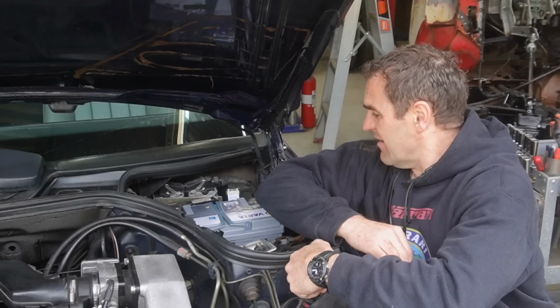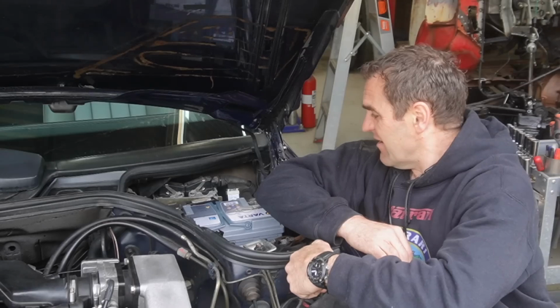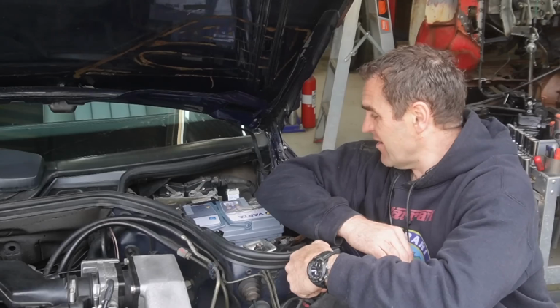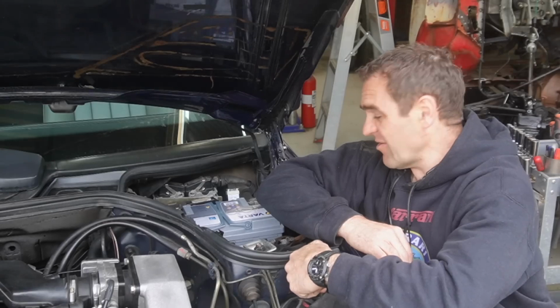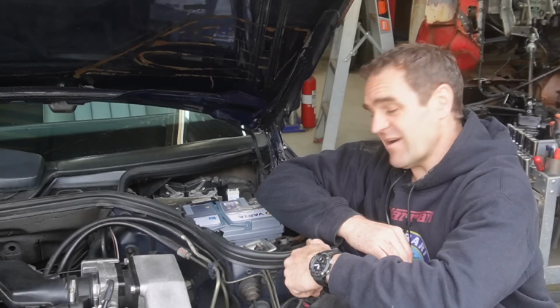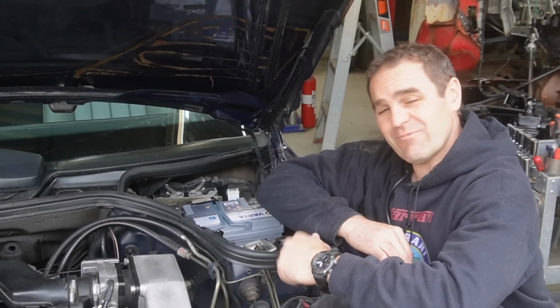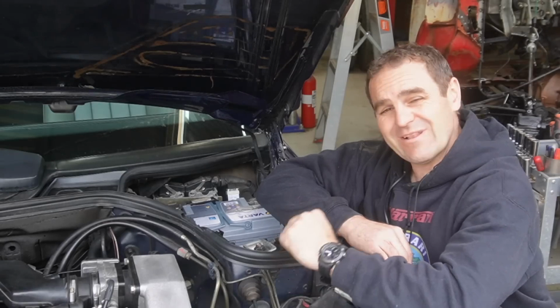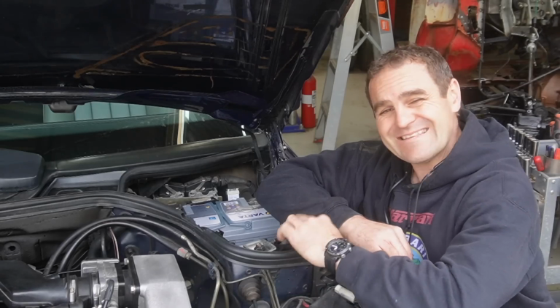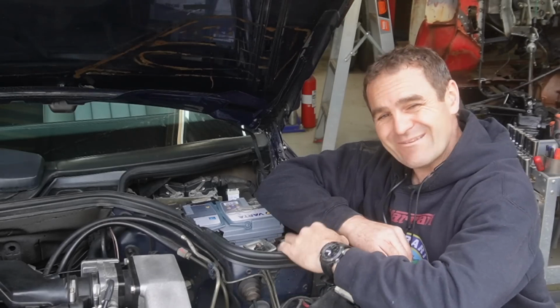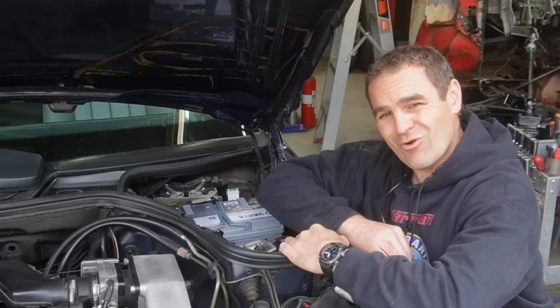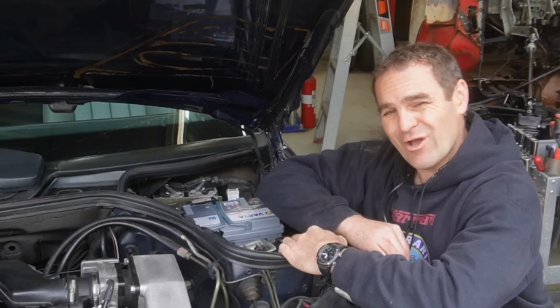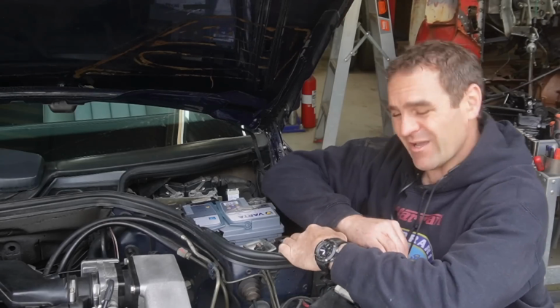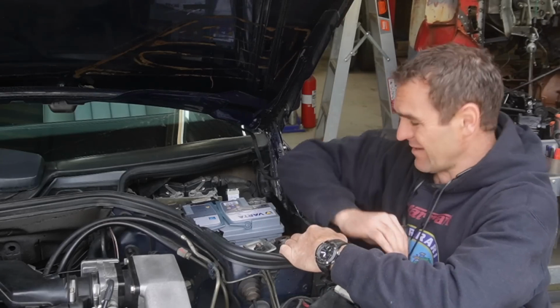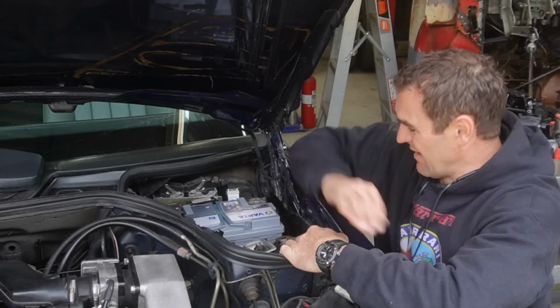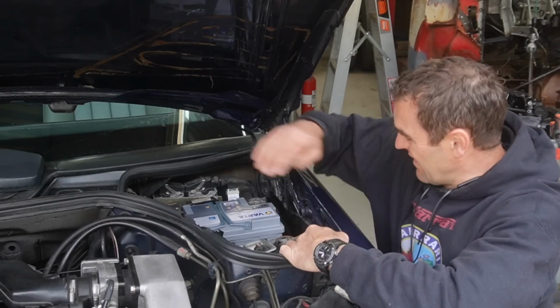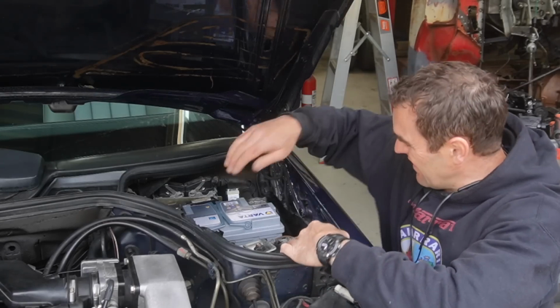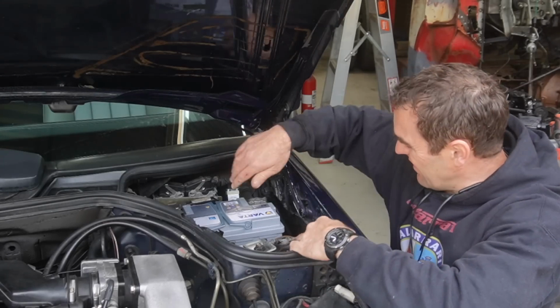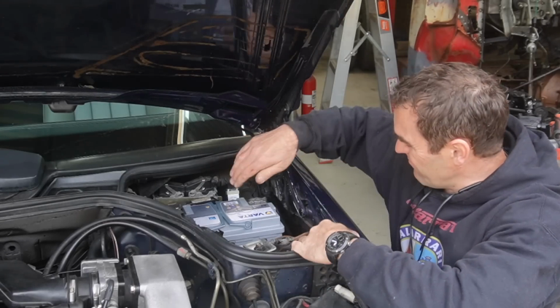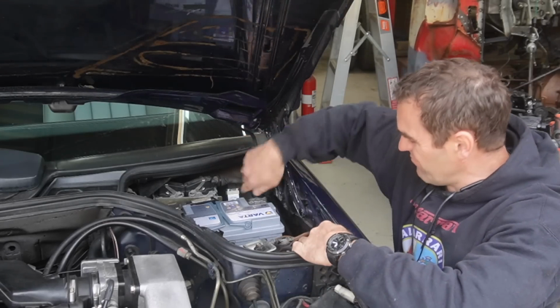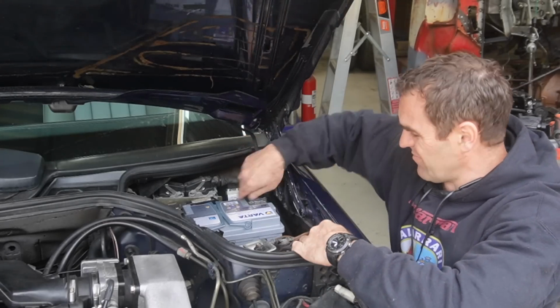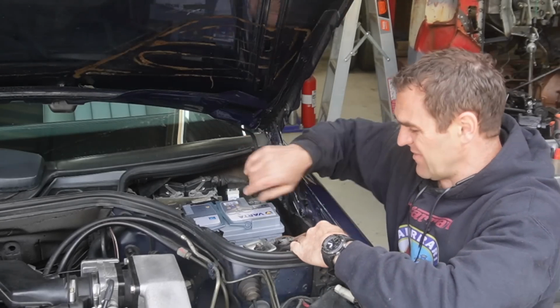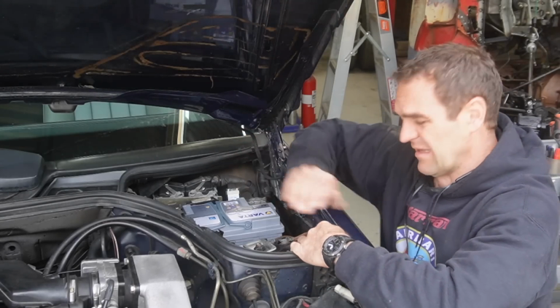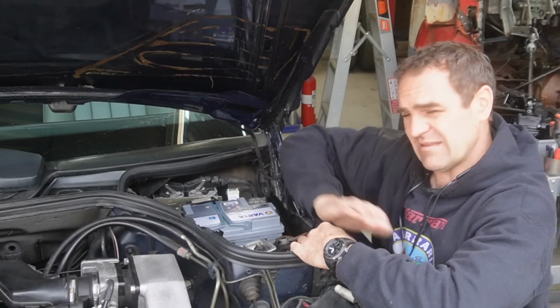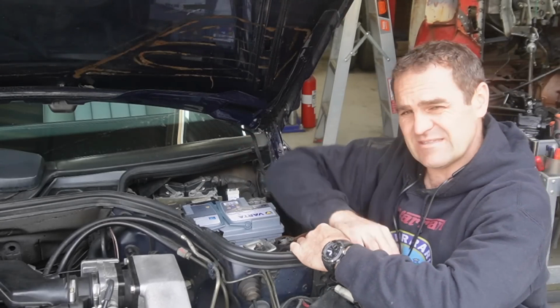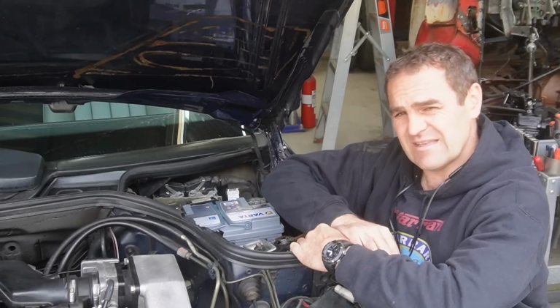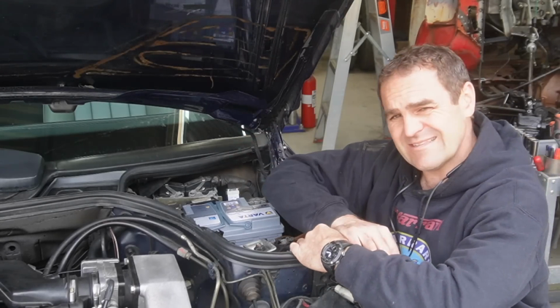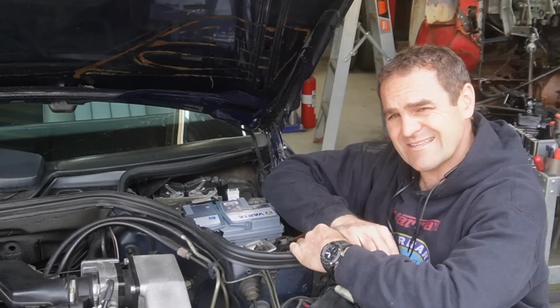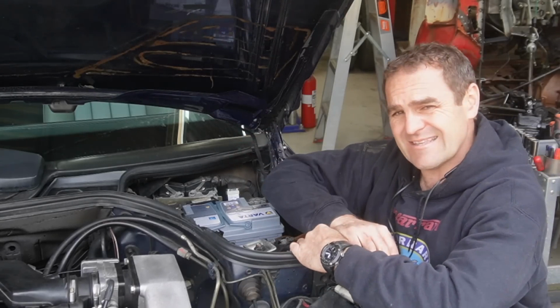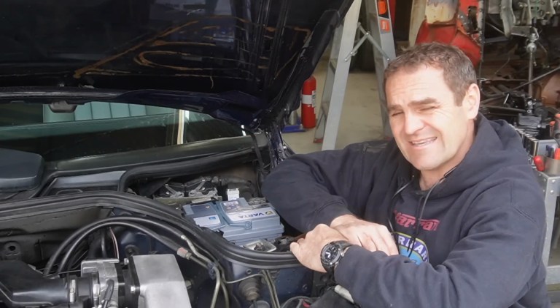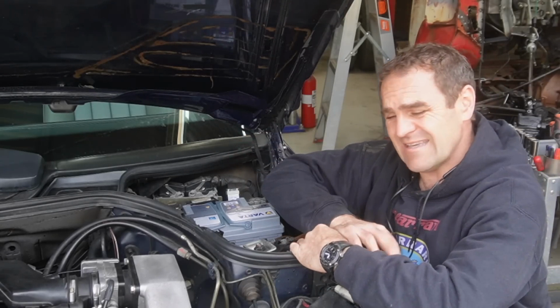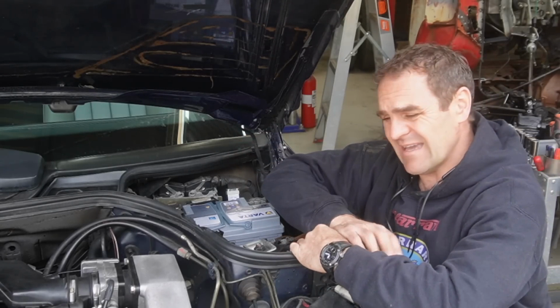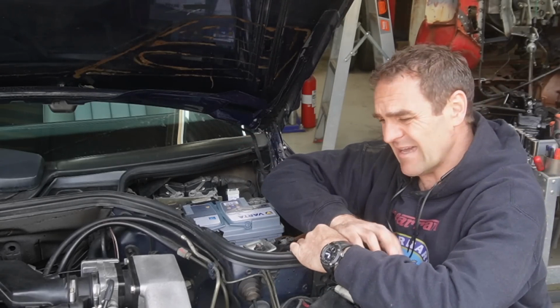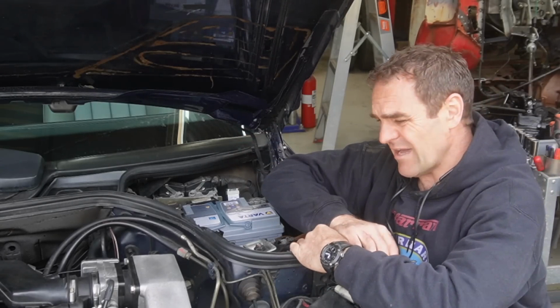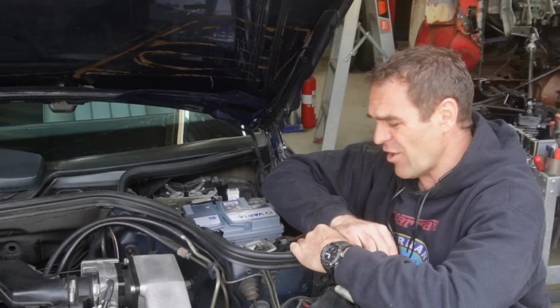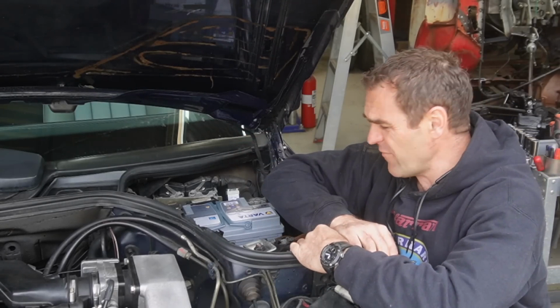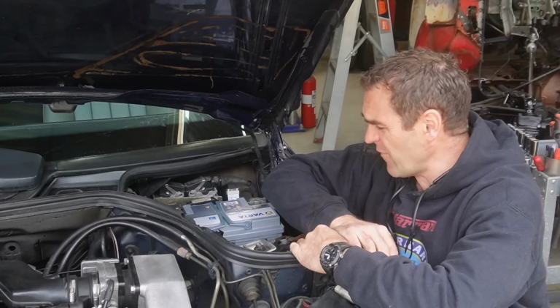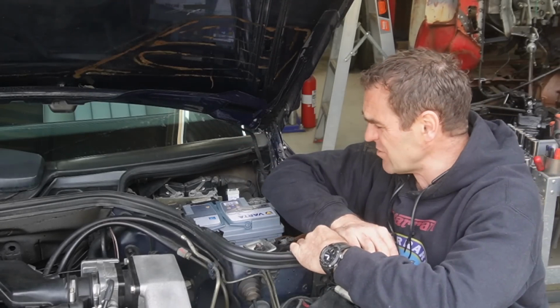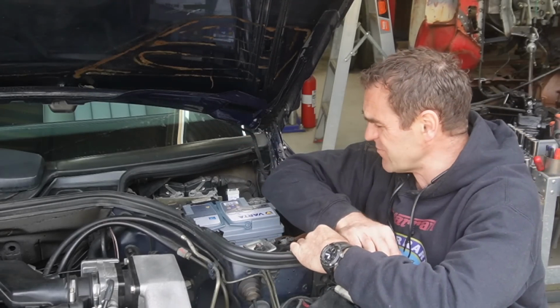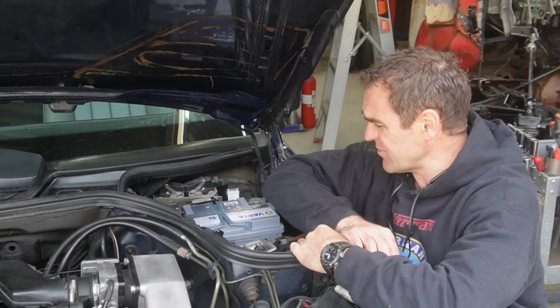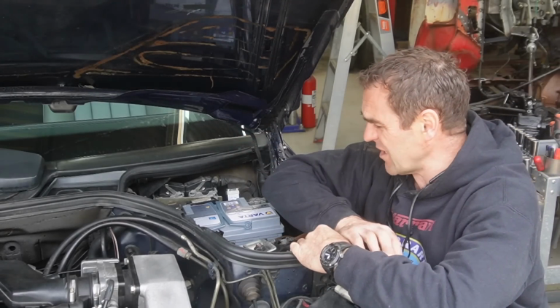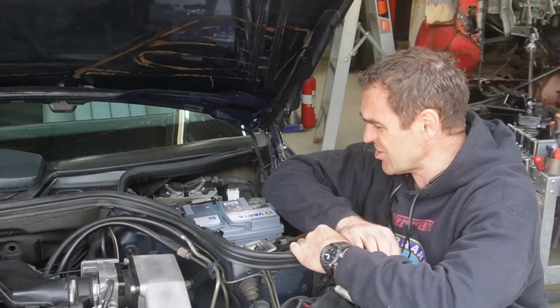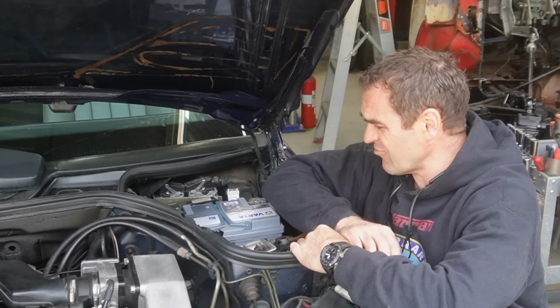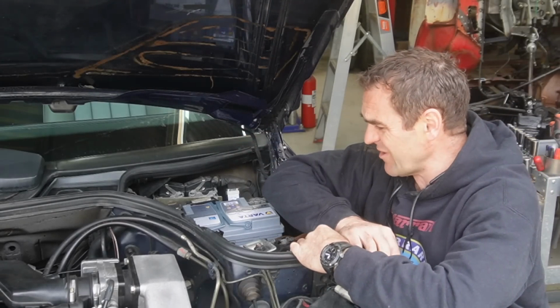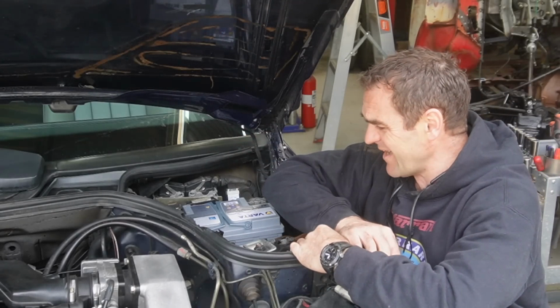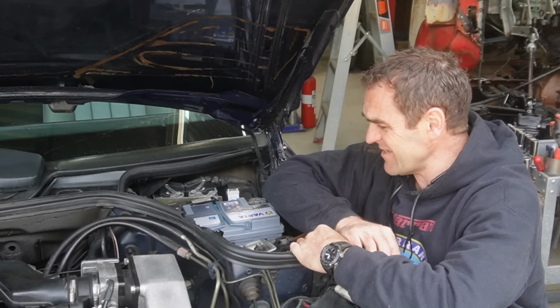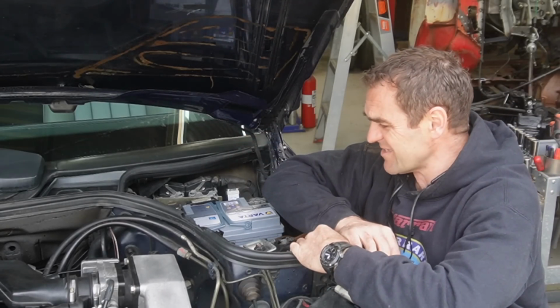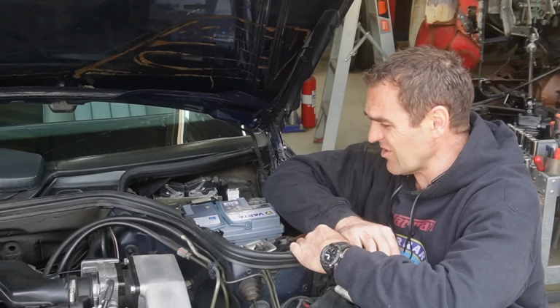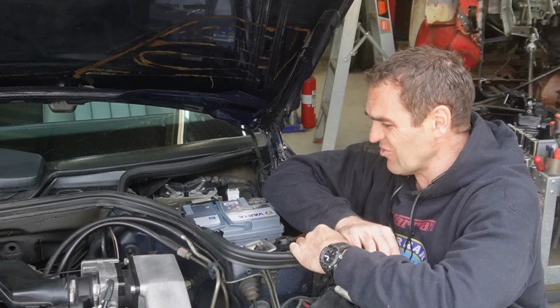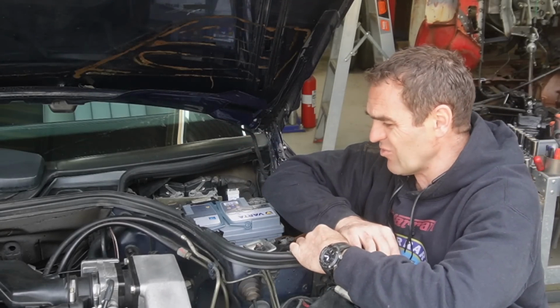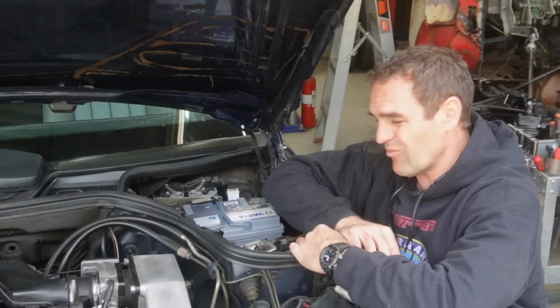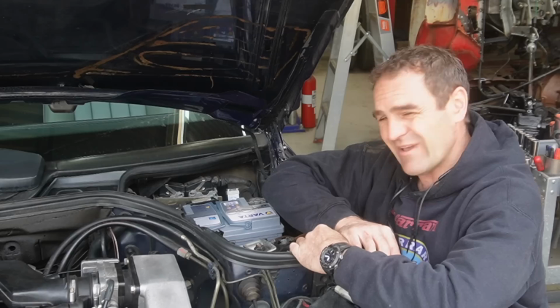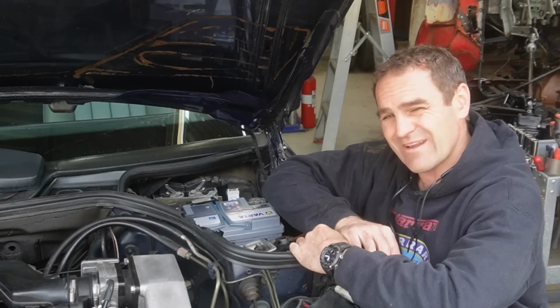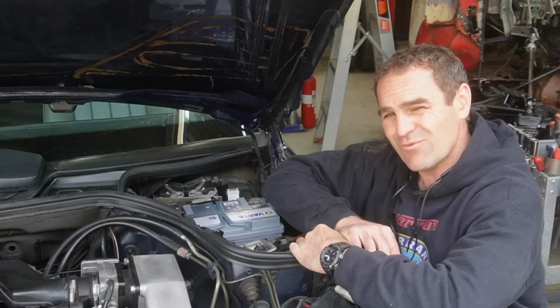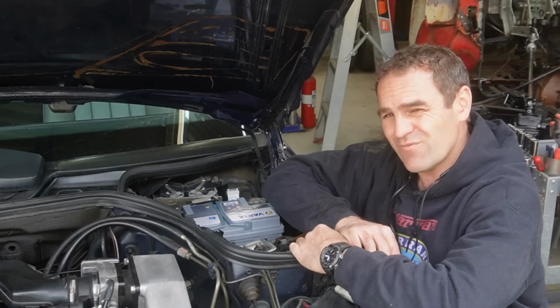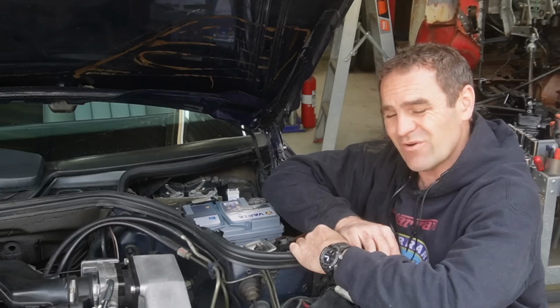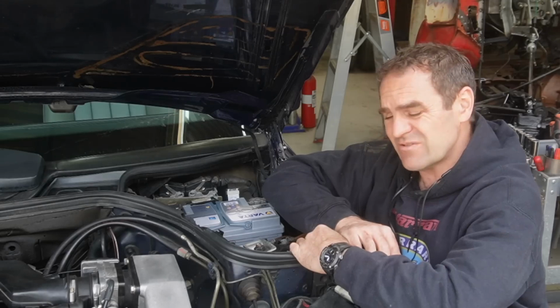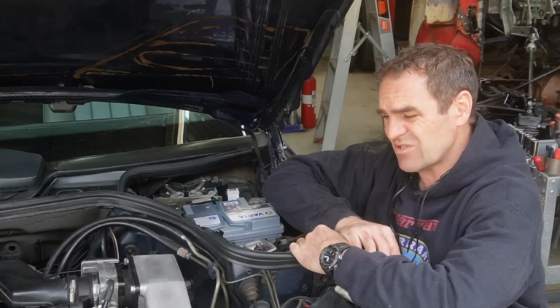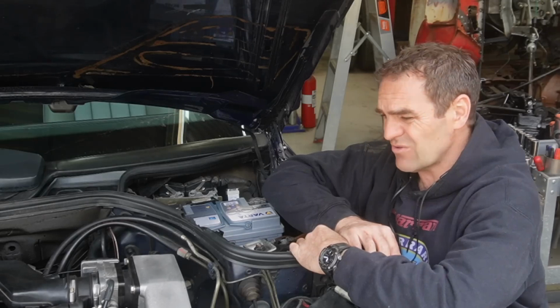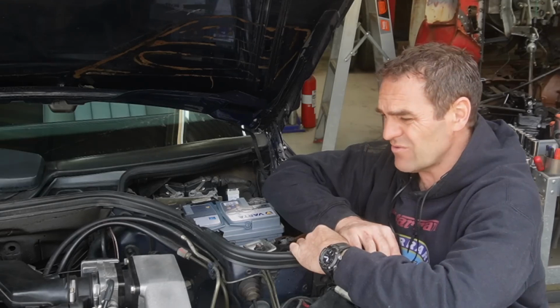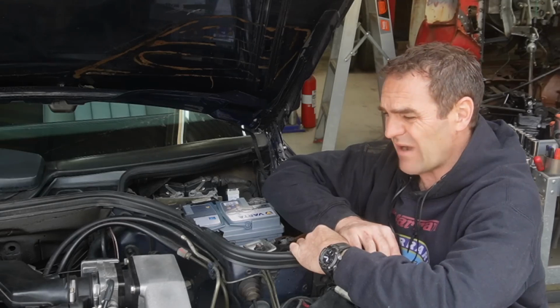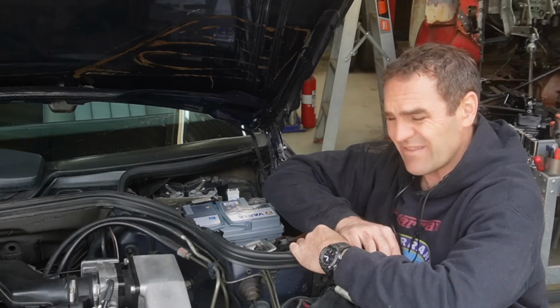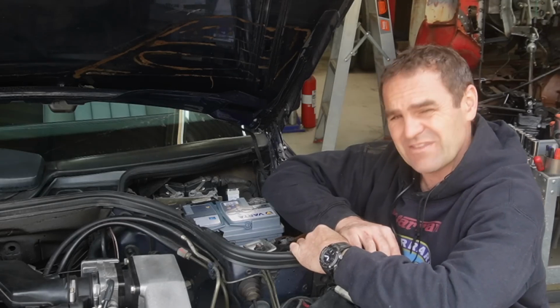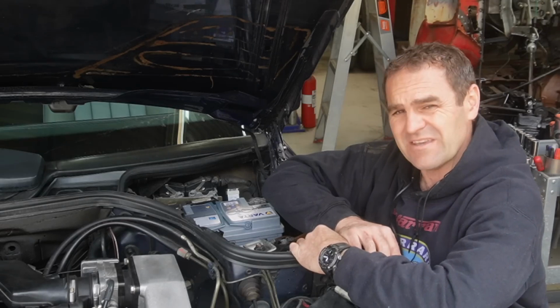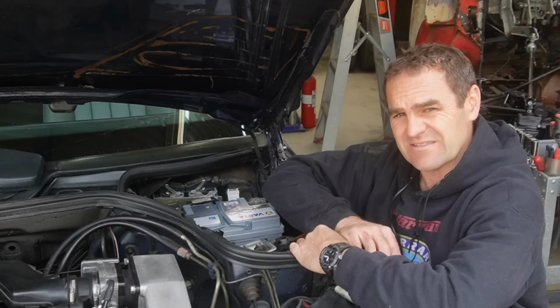Alright, well it didn't work. It isn't the over-voltage protection relay, so we're going to move on to other things.